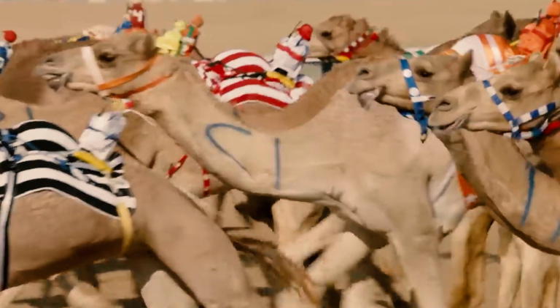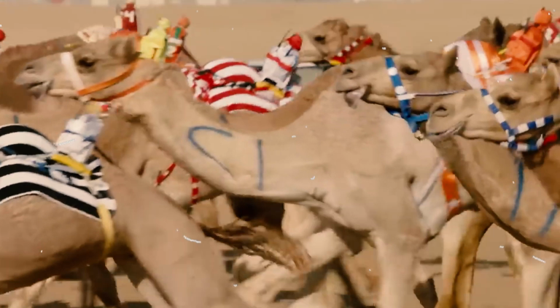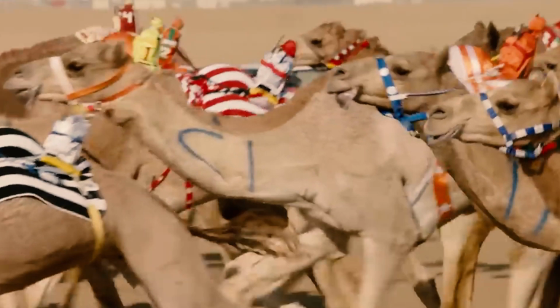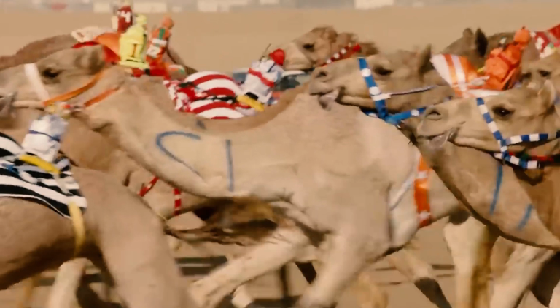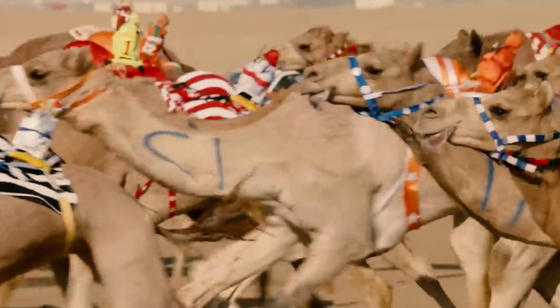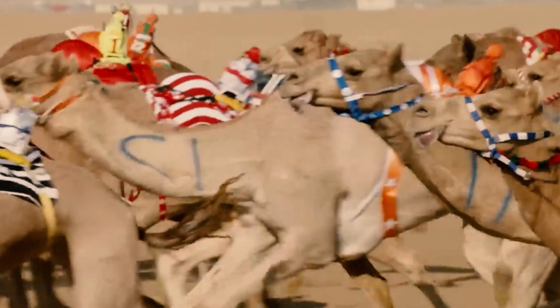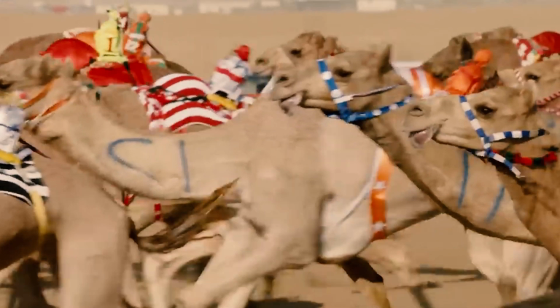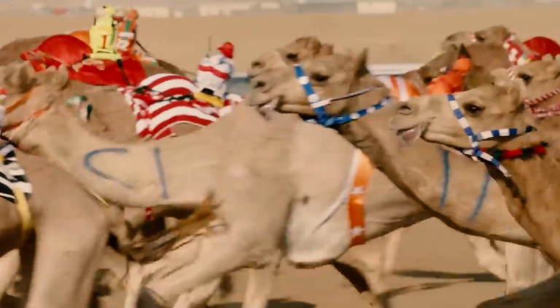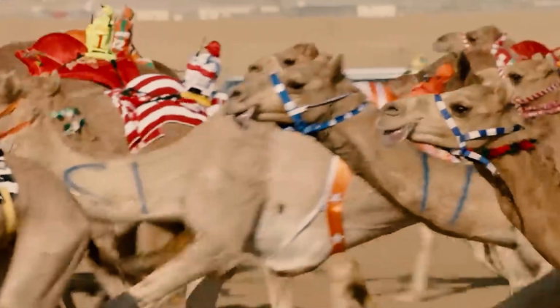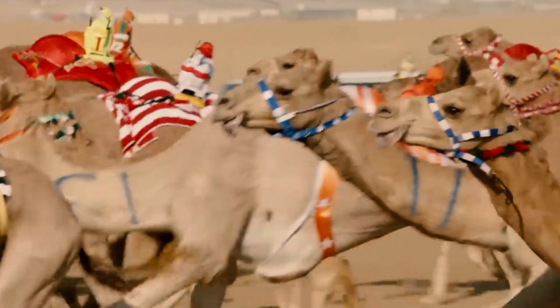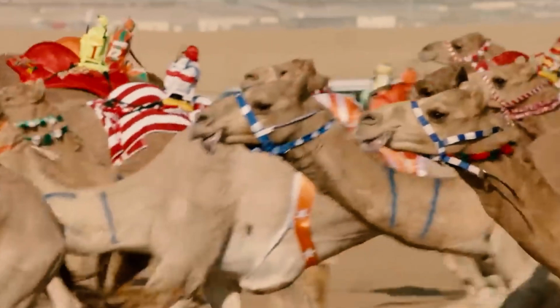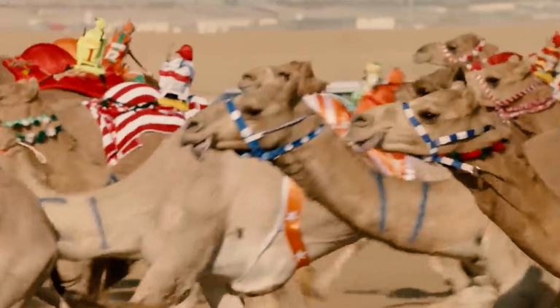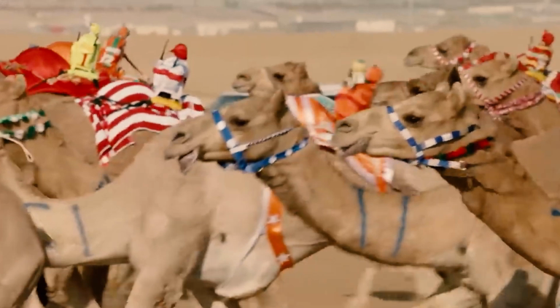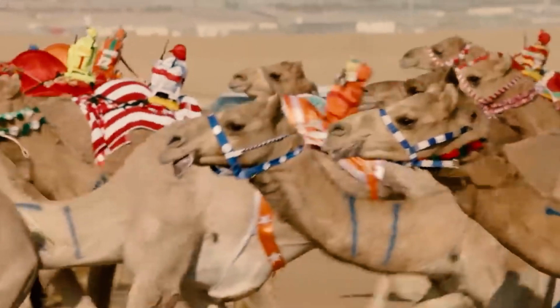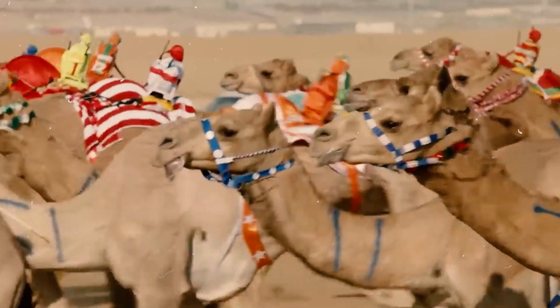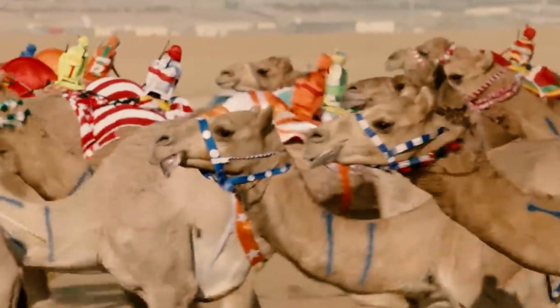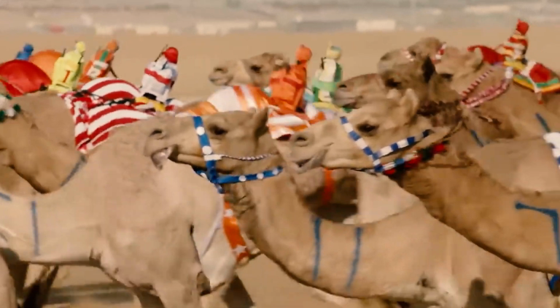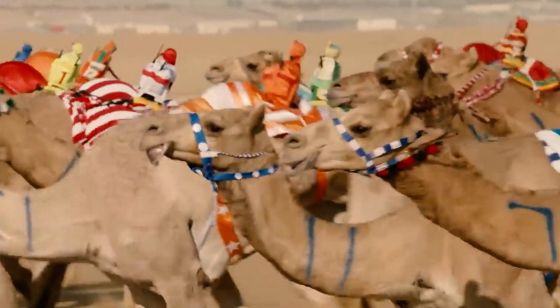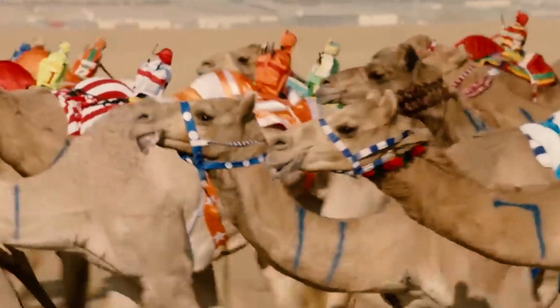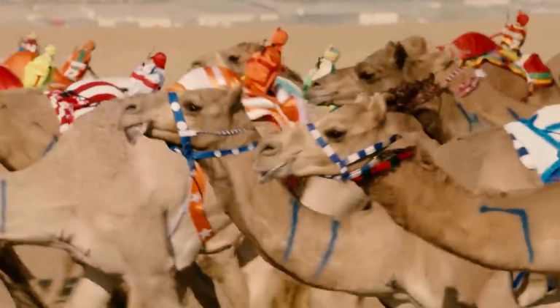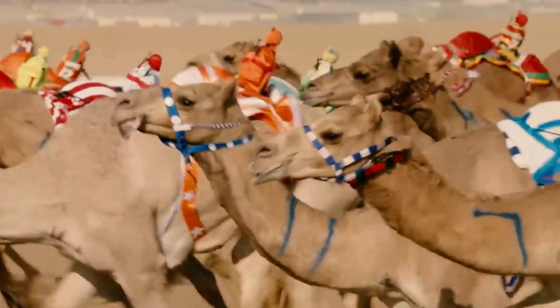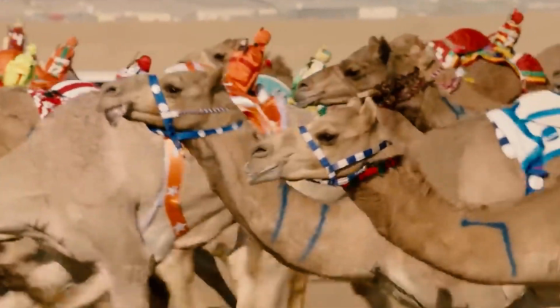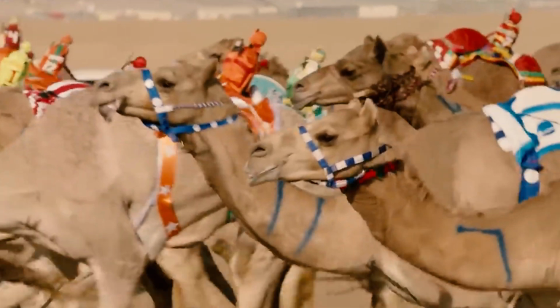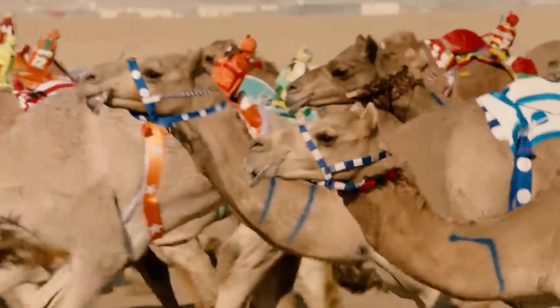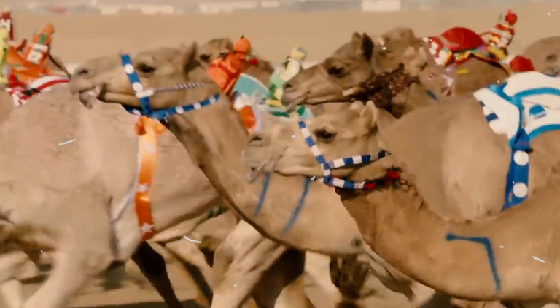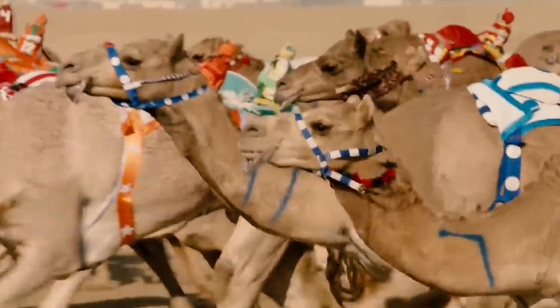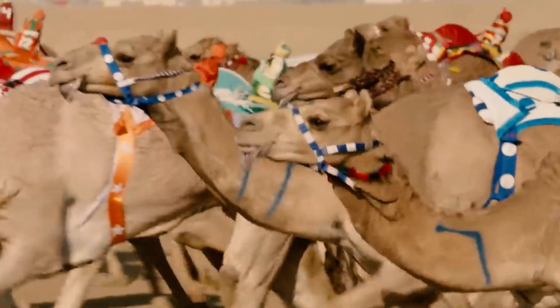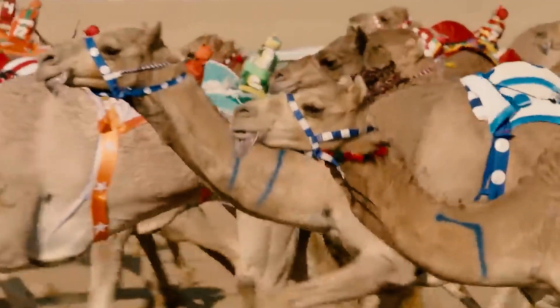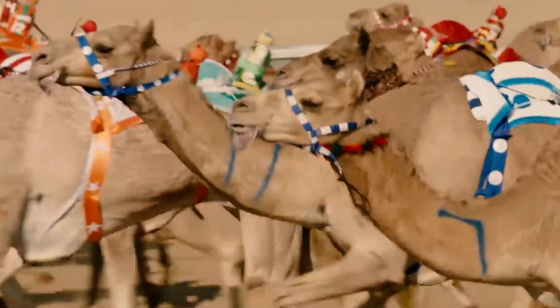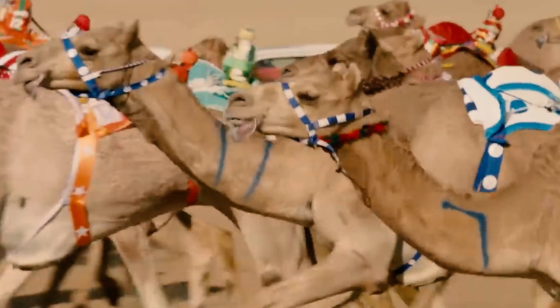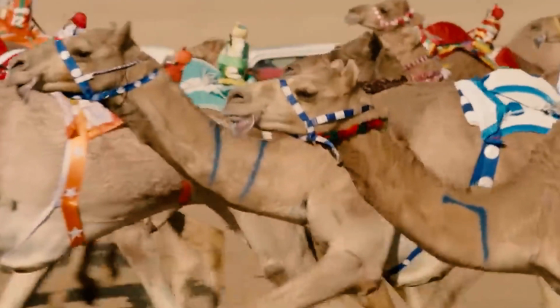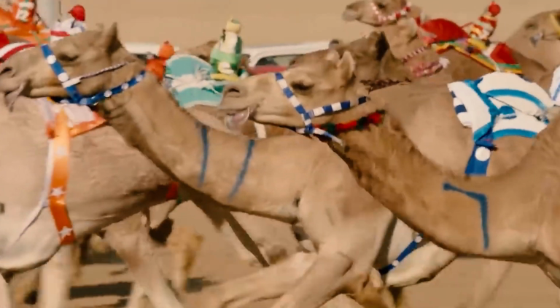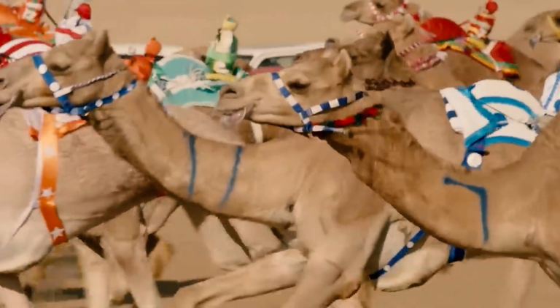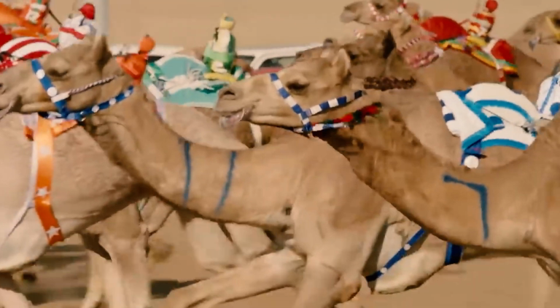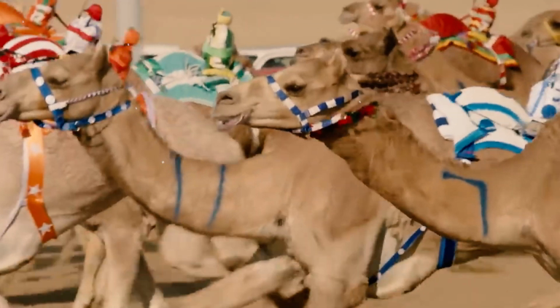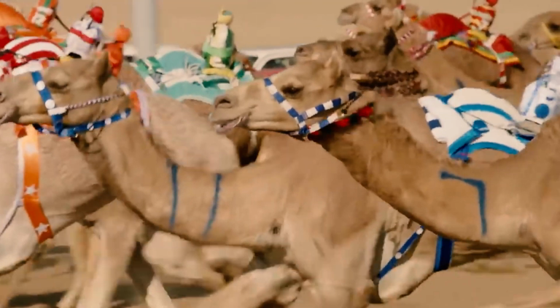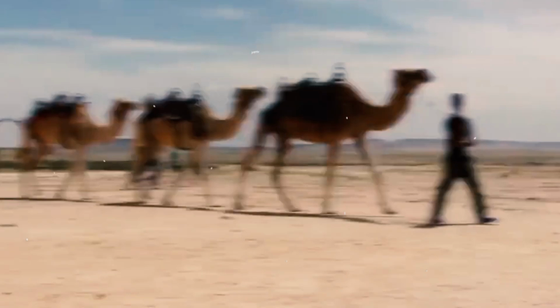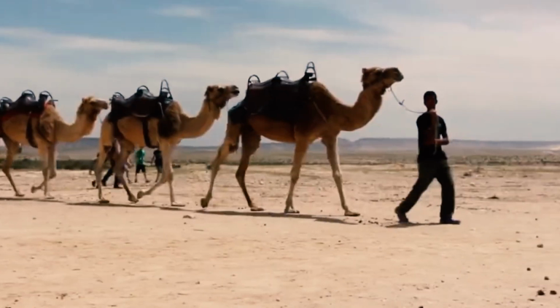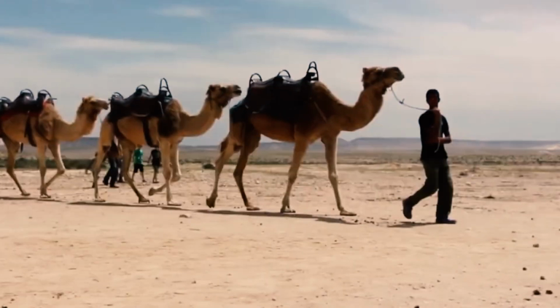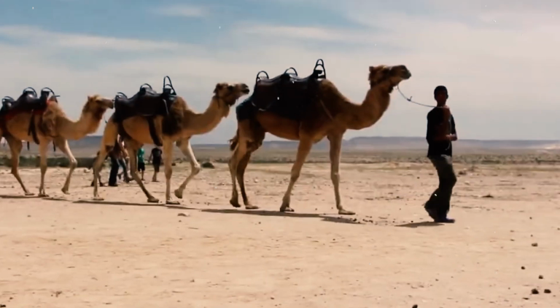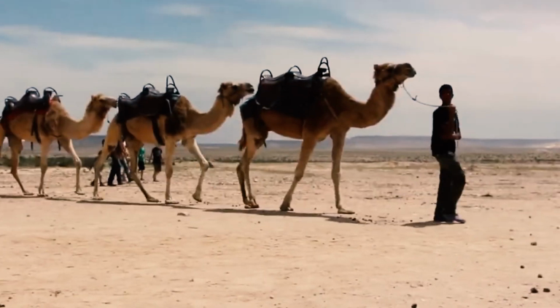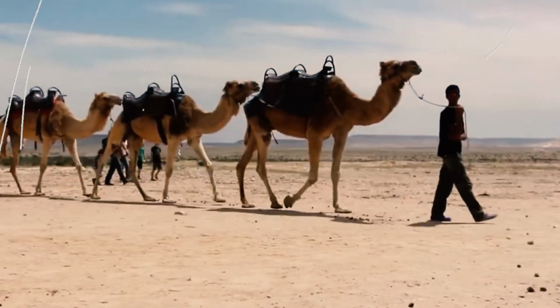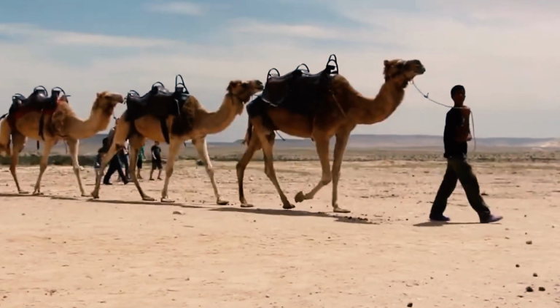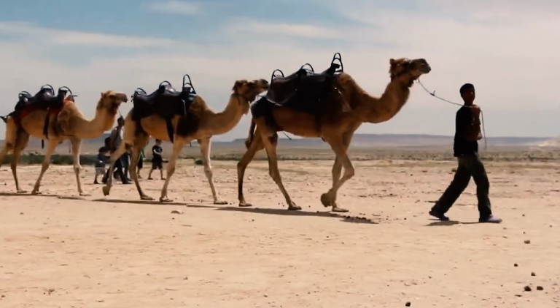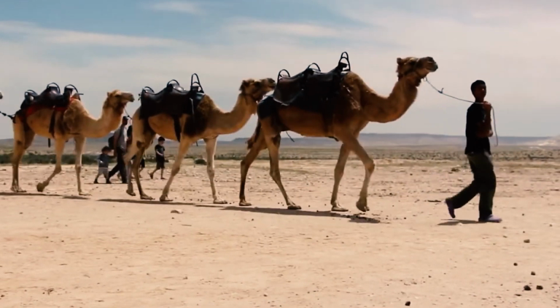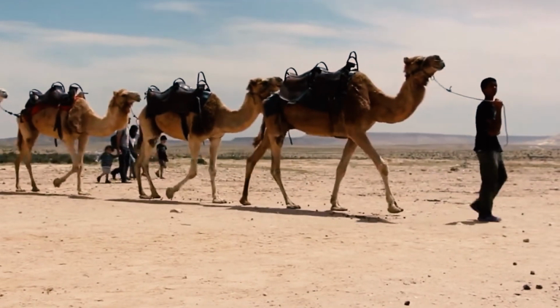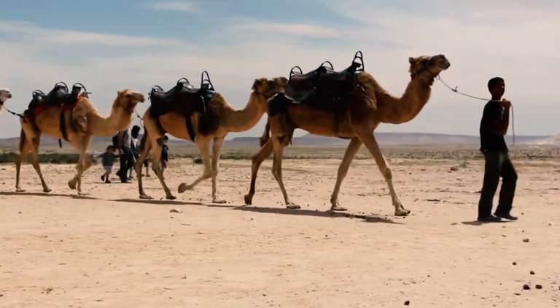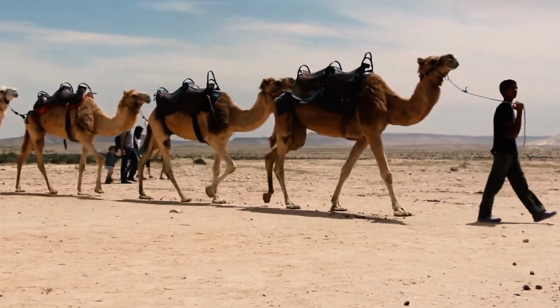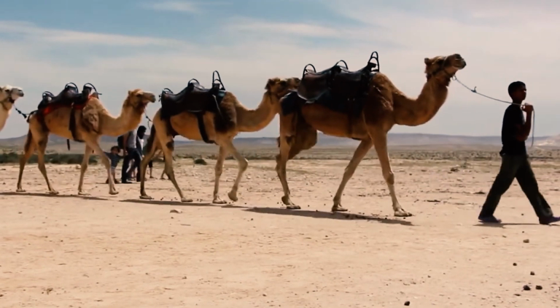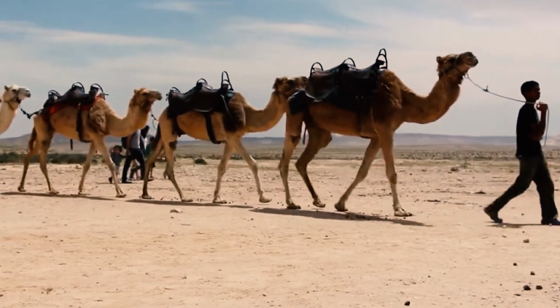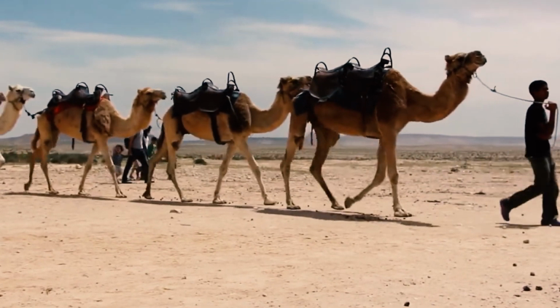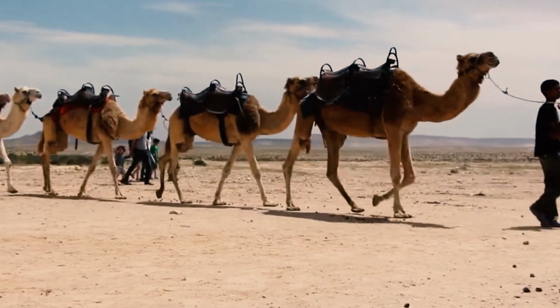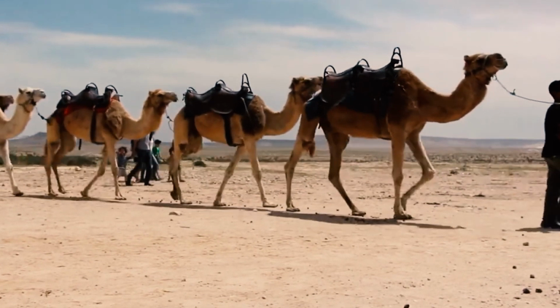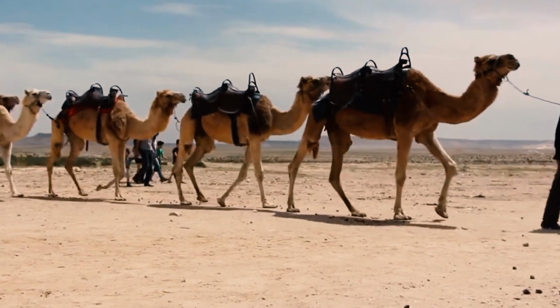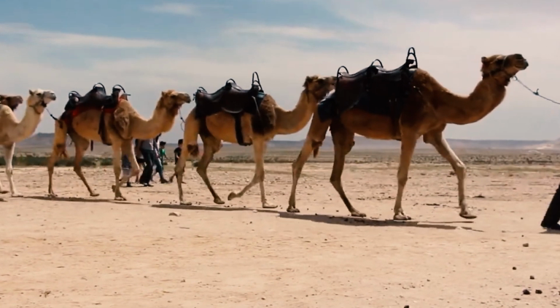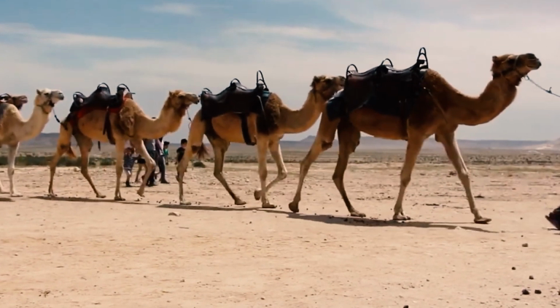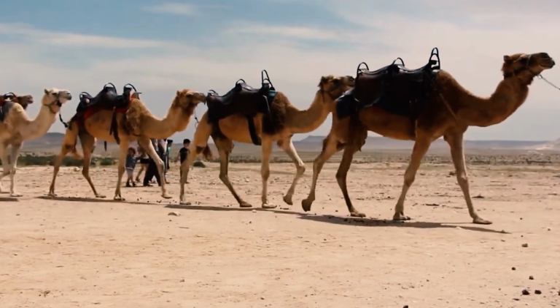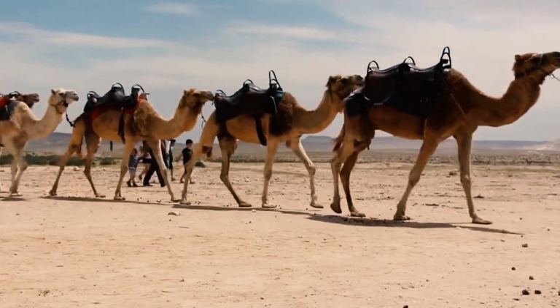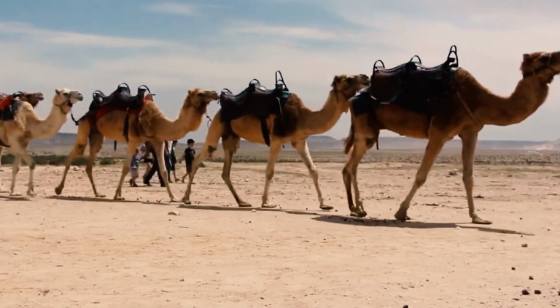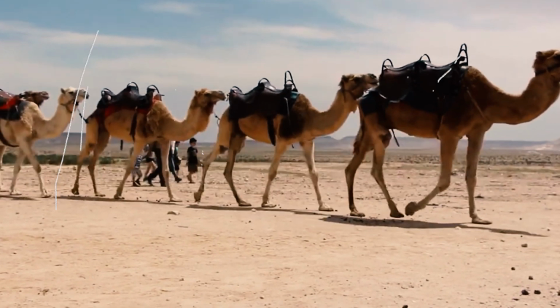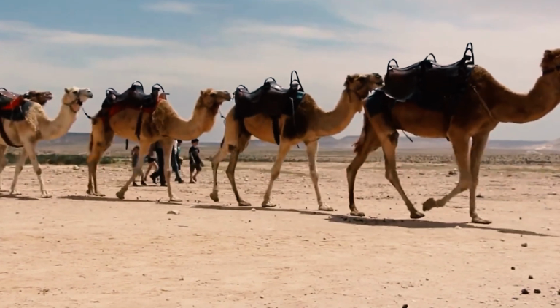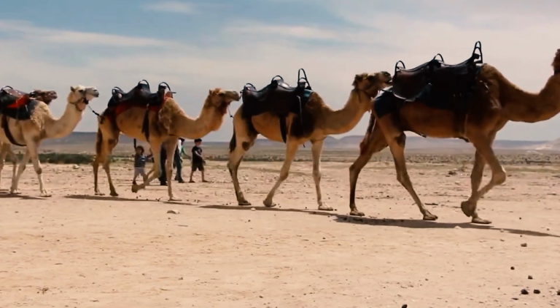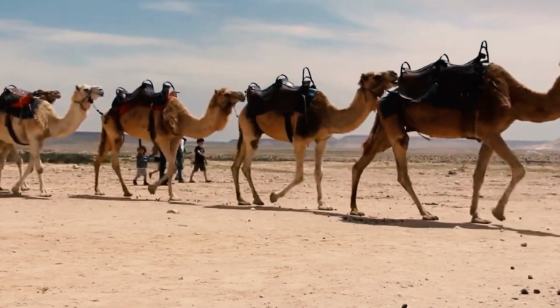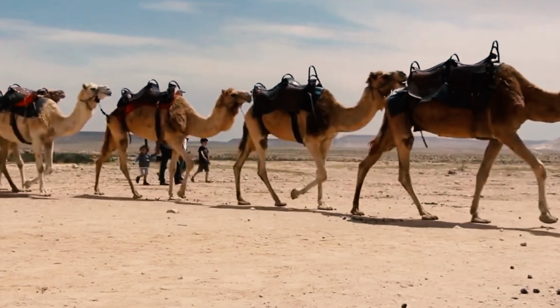Camels are listed as least concern on the IUCN Red List, but some species are threatened by habitat loss and hunting.